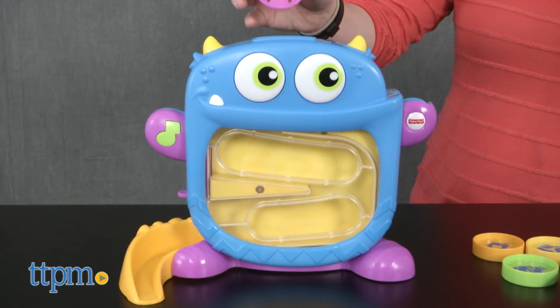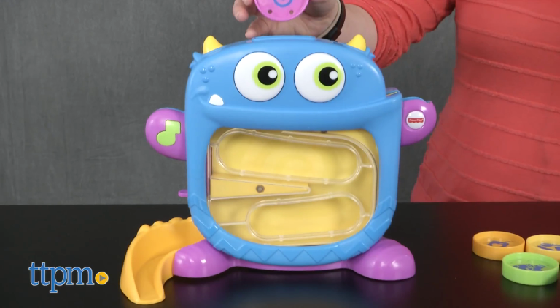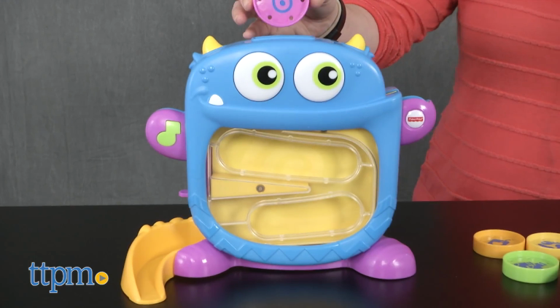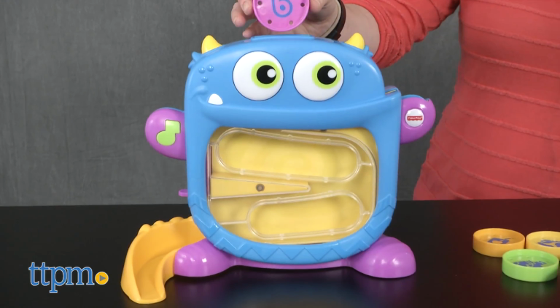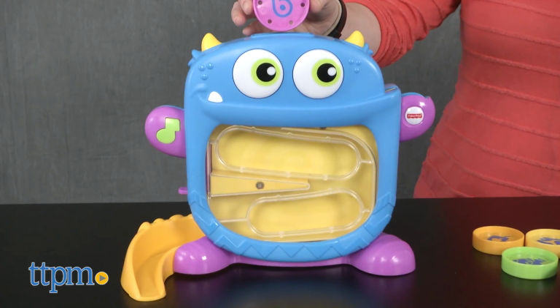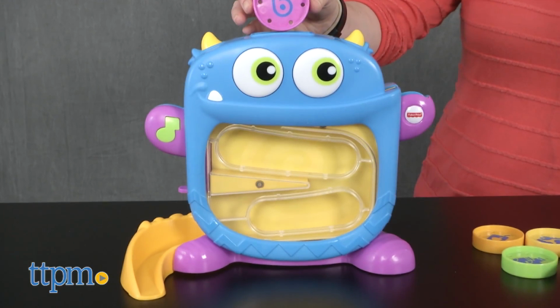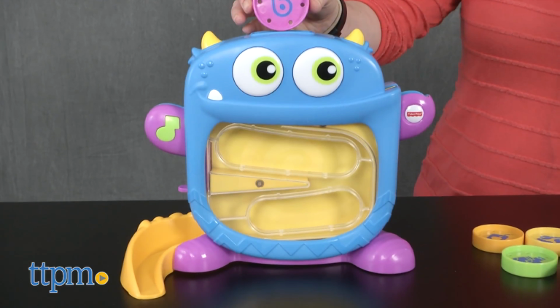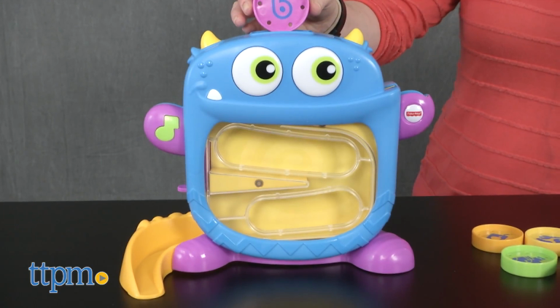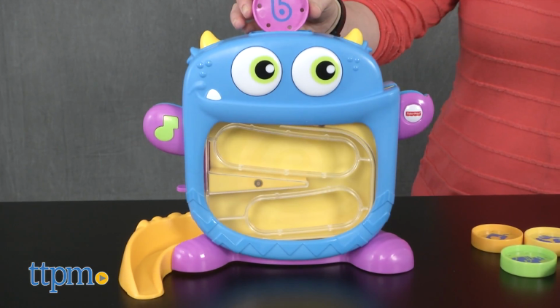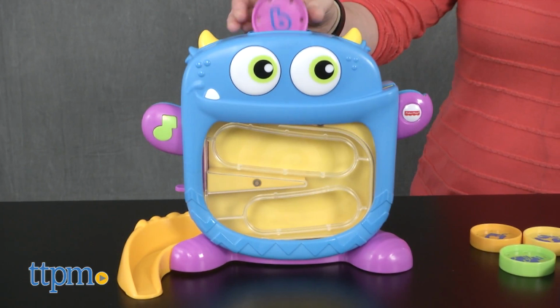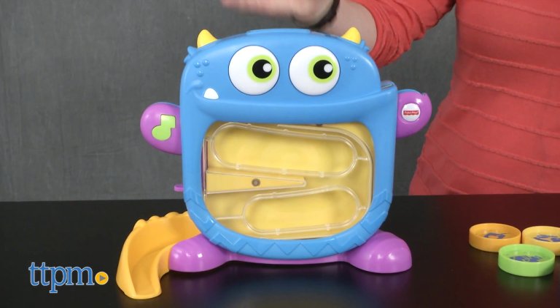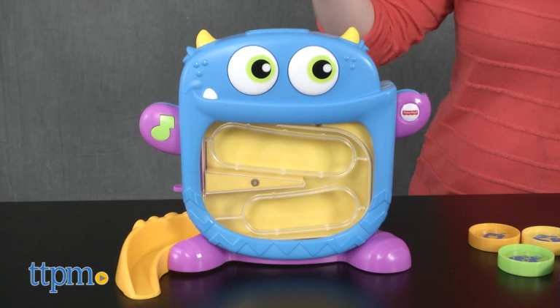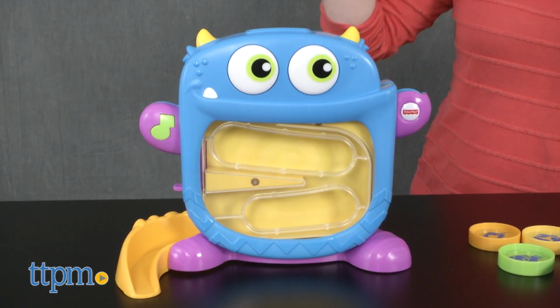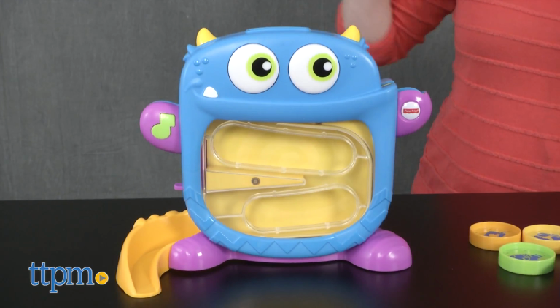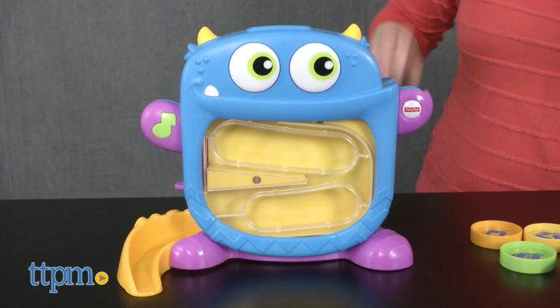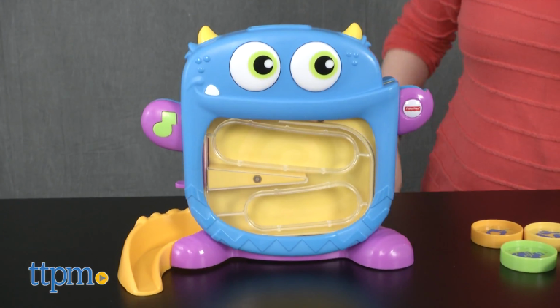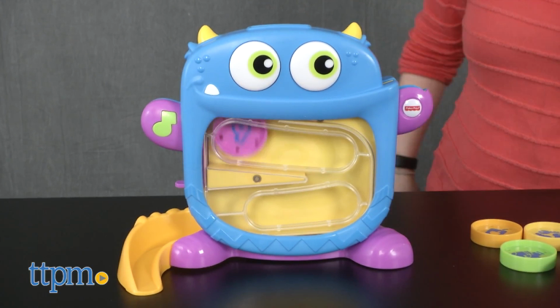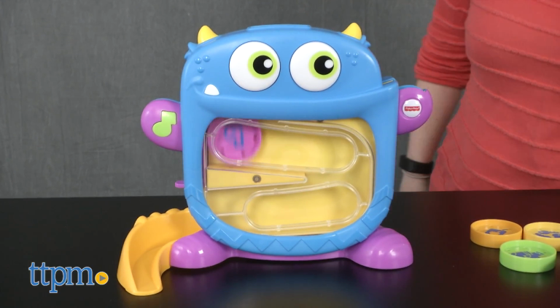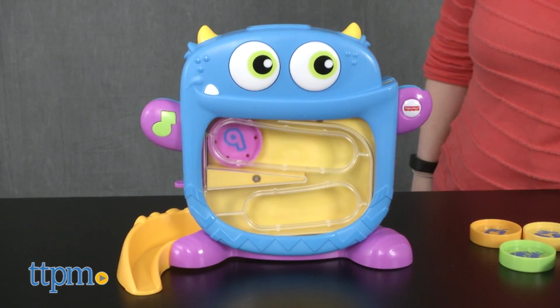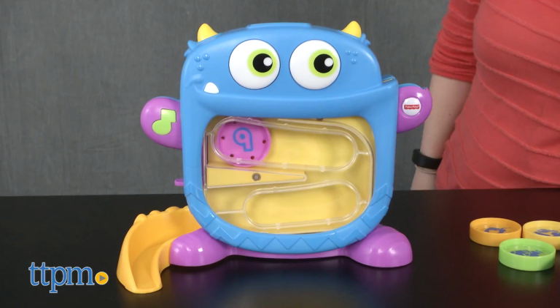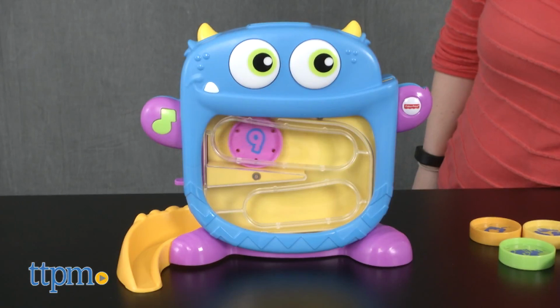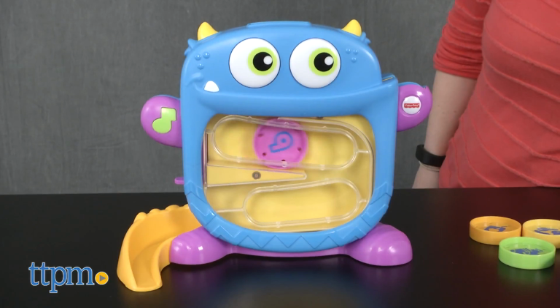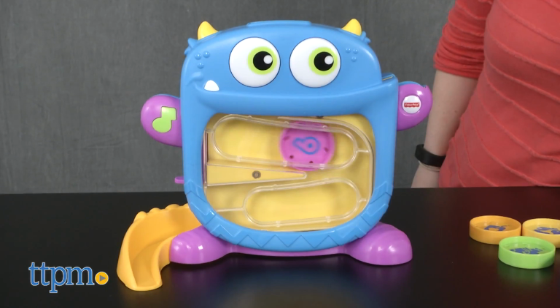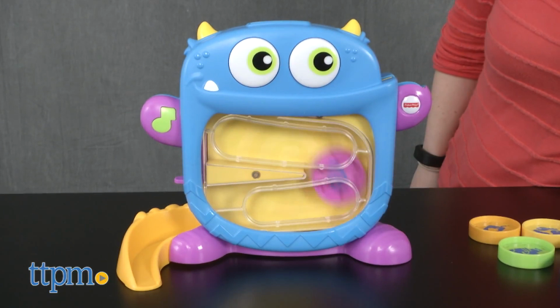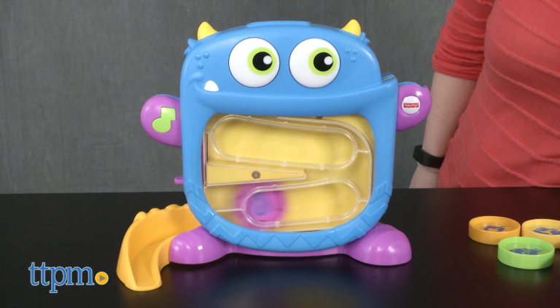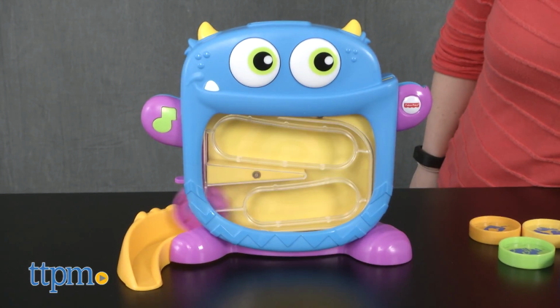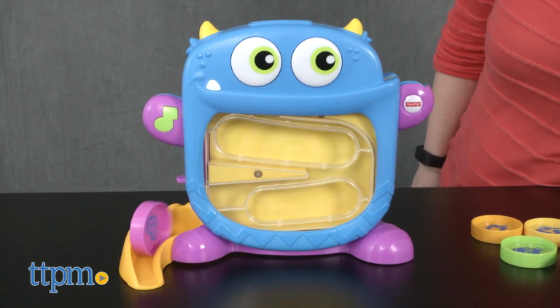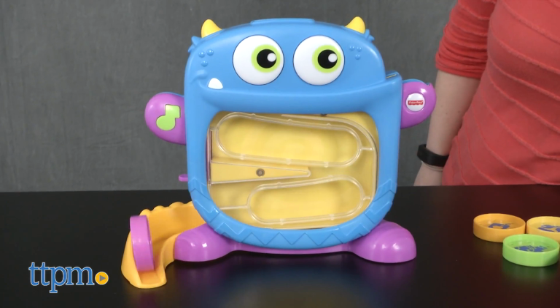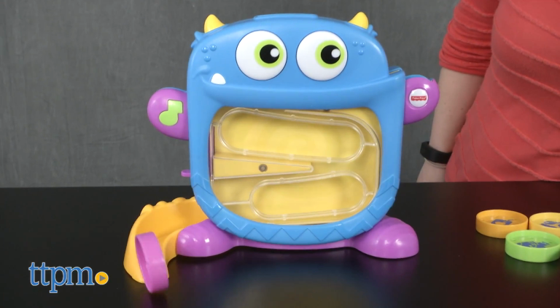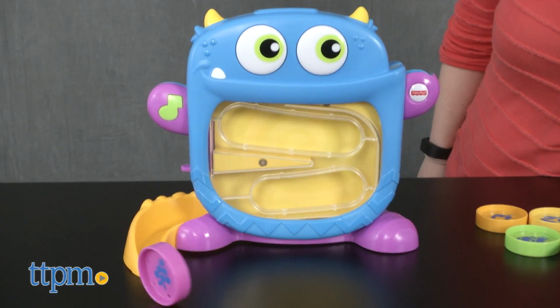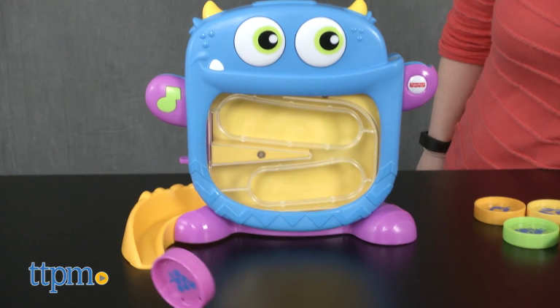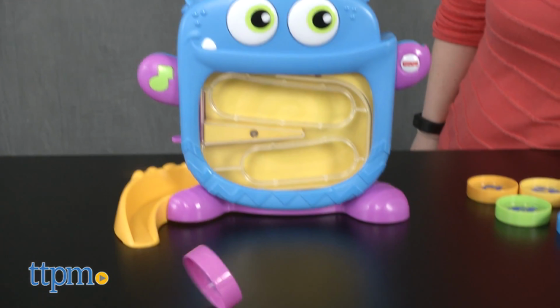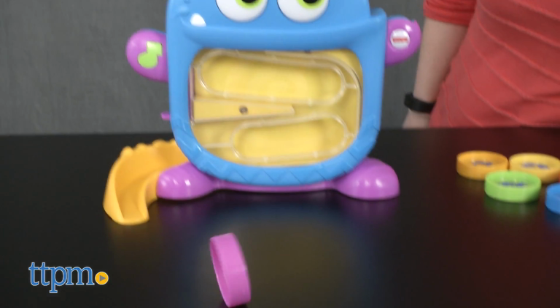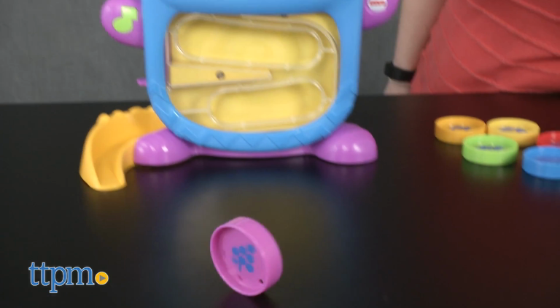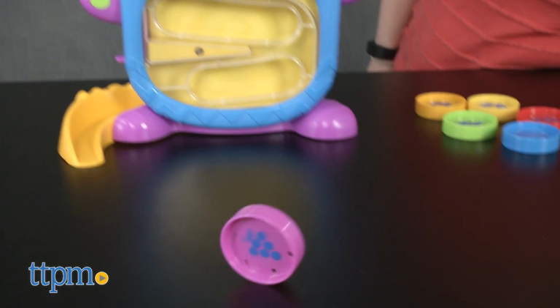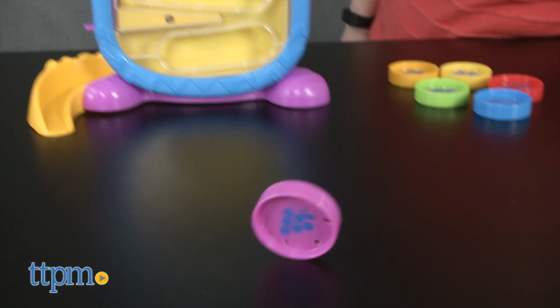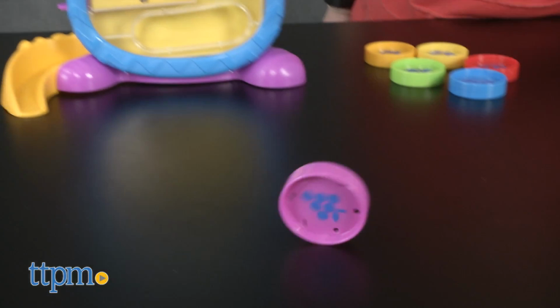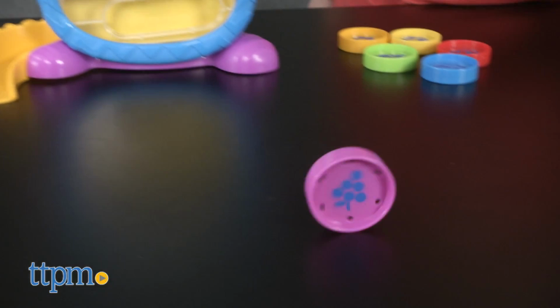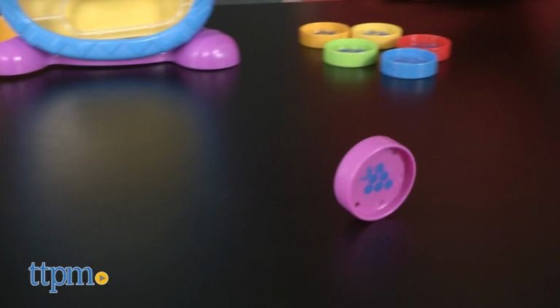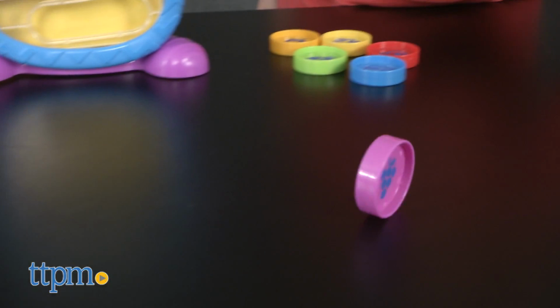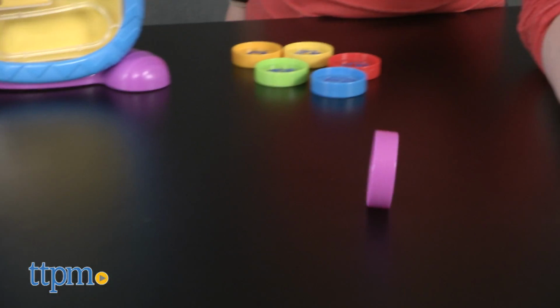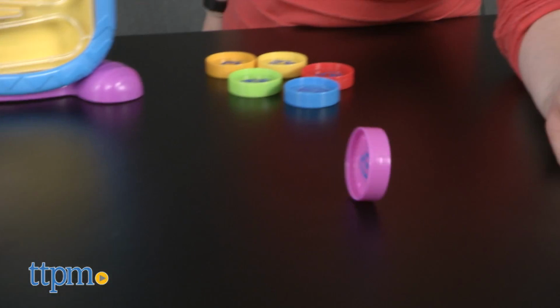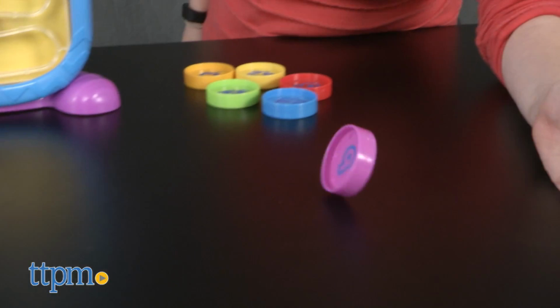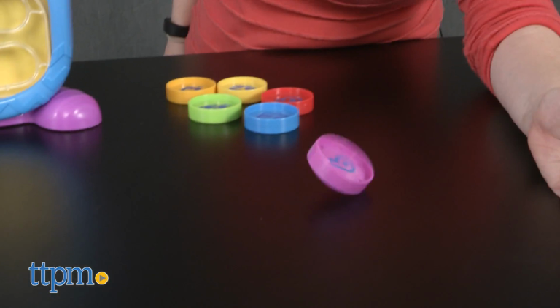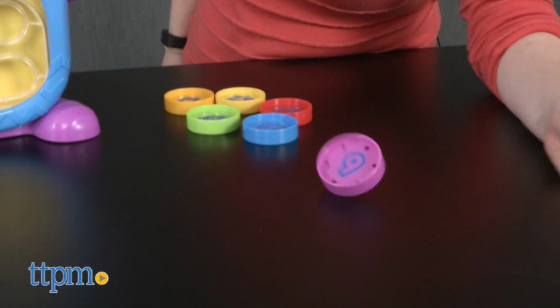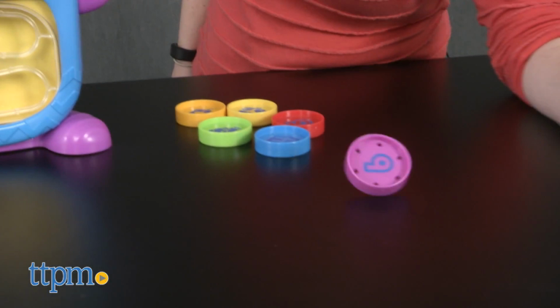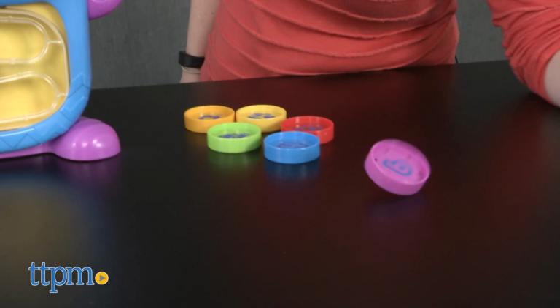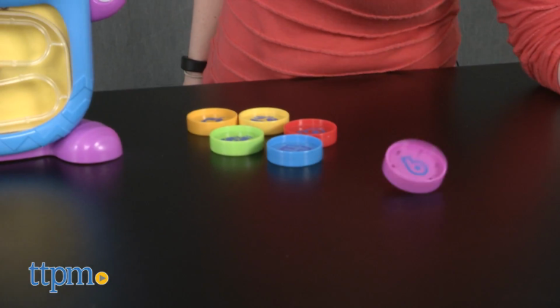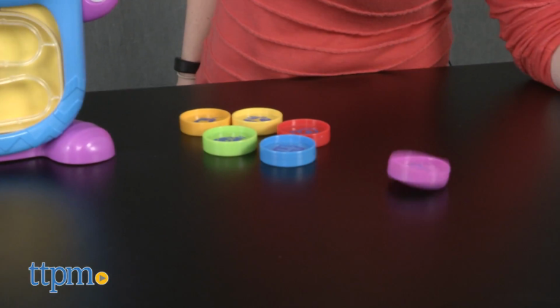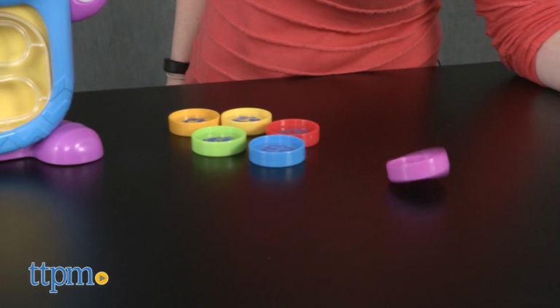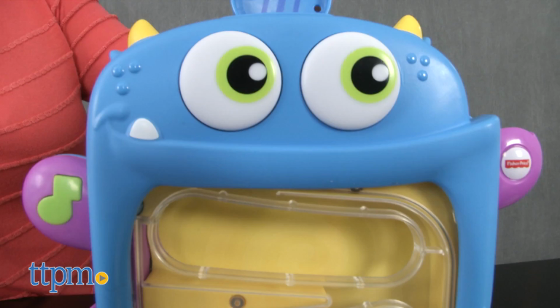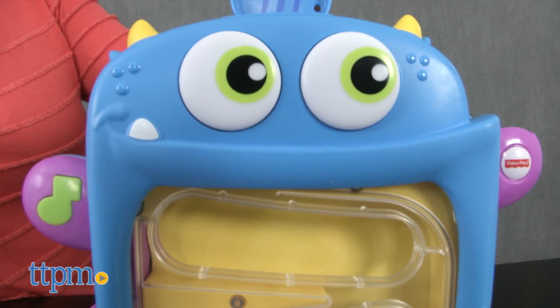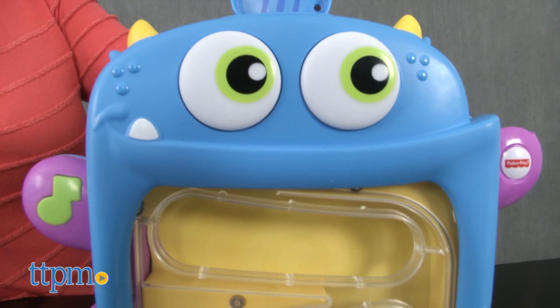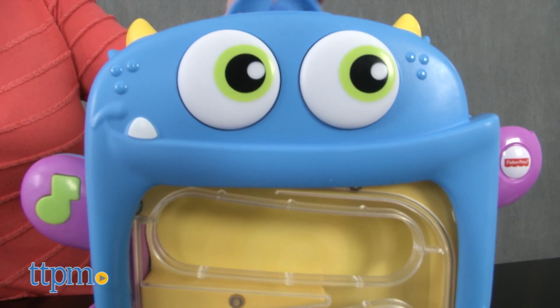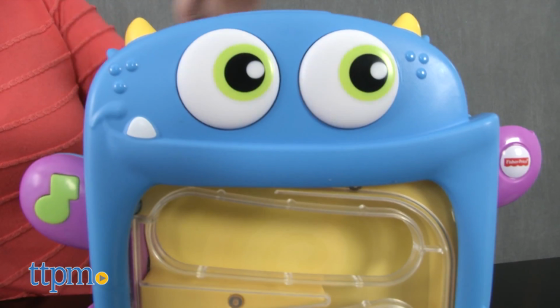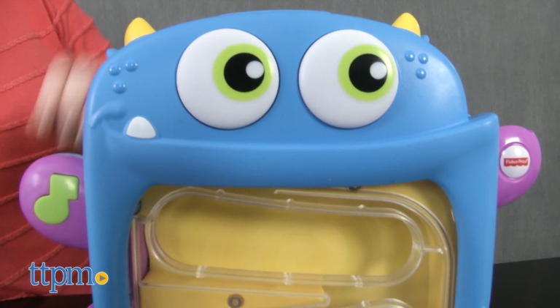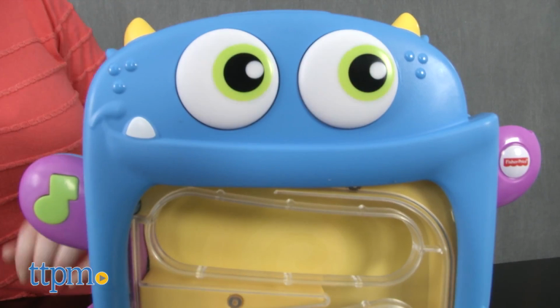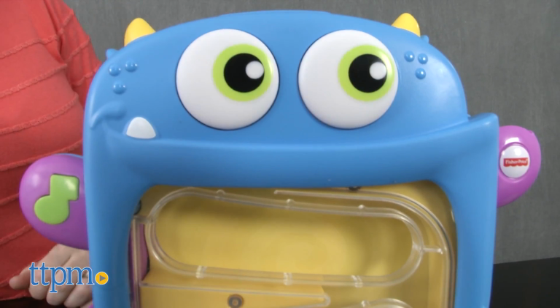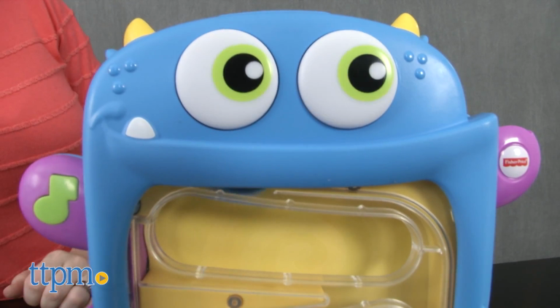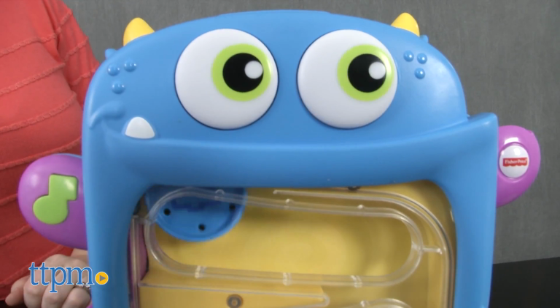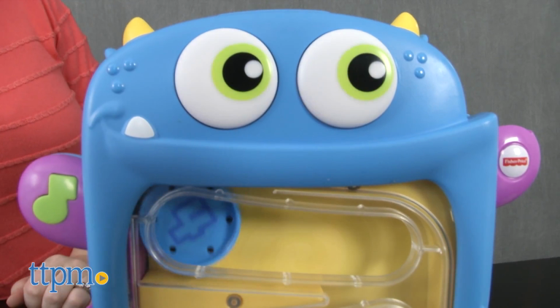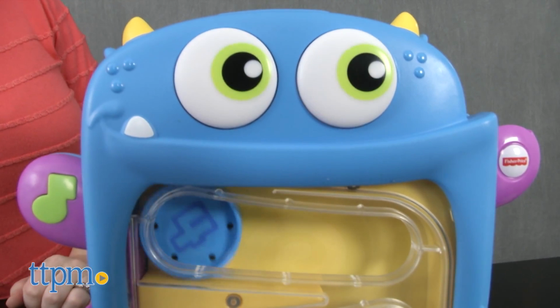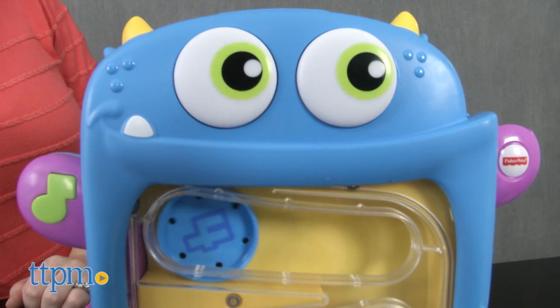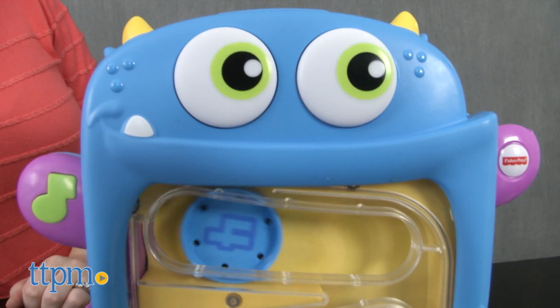This electronic monster eats colorful discs that babies drop inside it. And every time they do, the monster's eyes will light up as music plays.